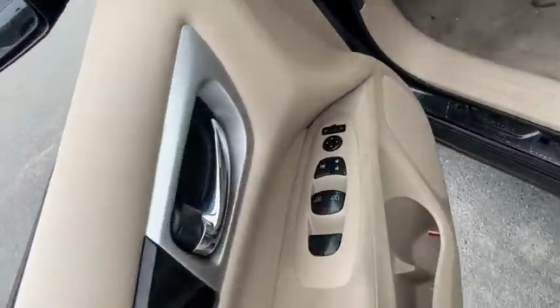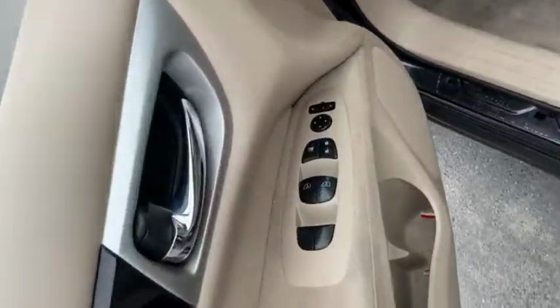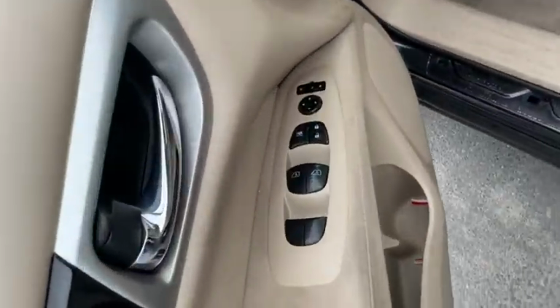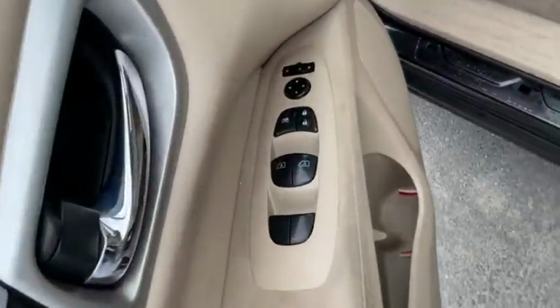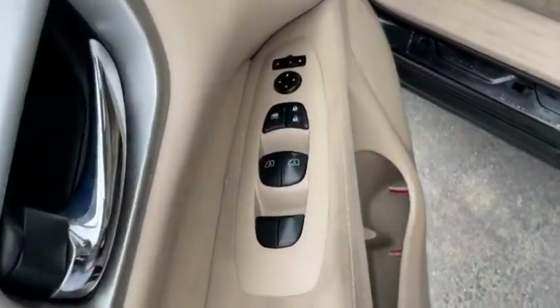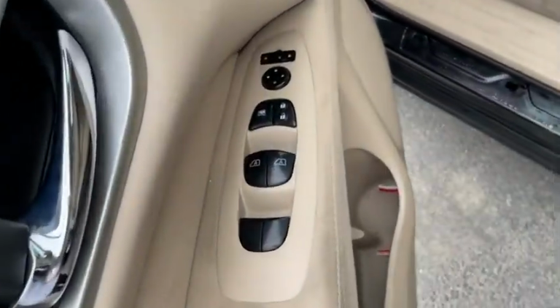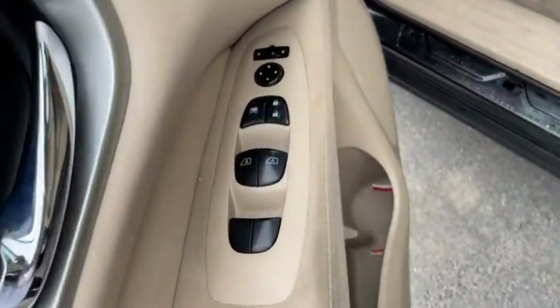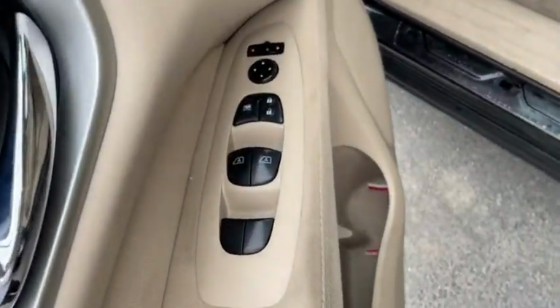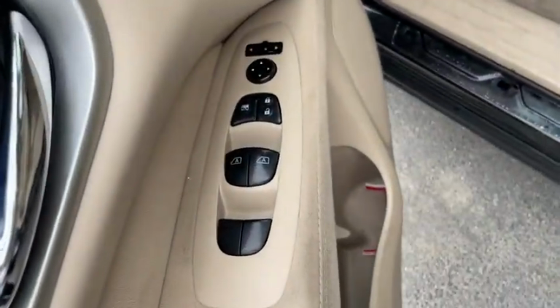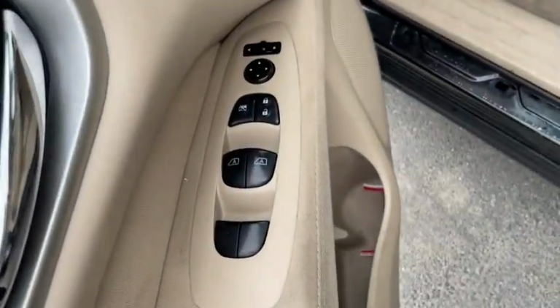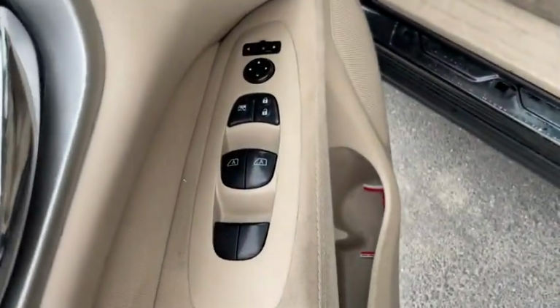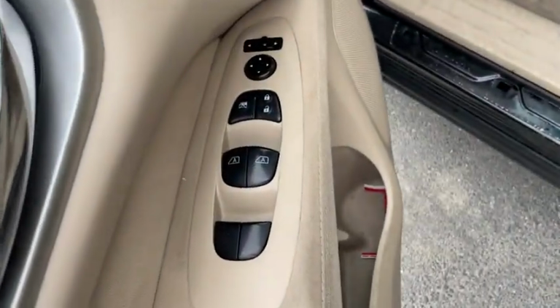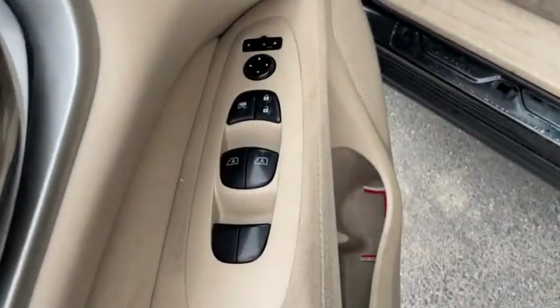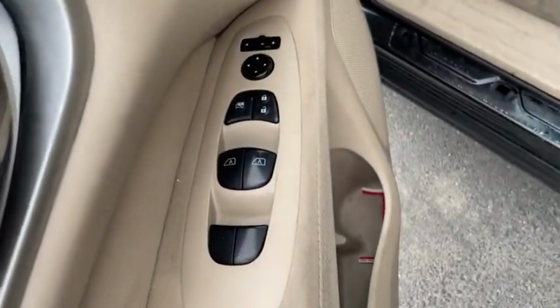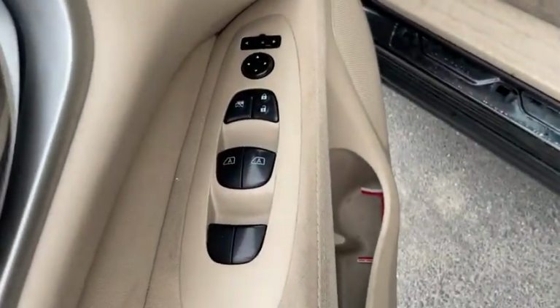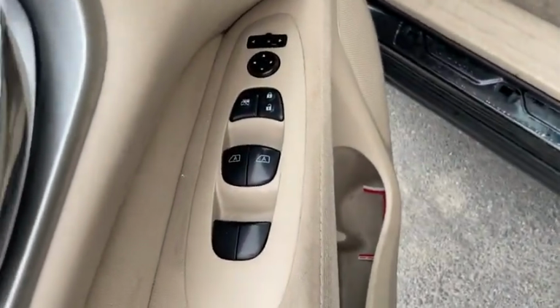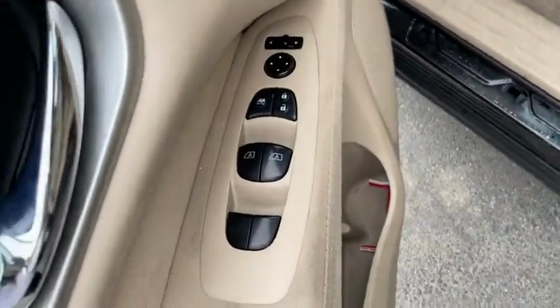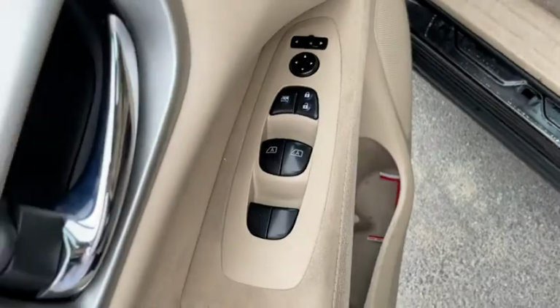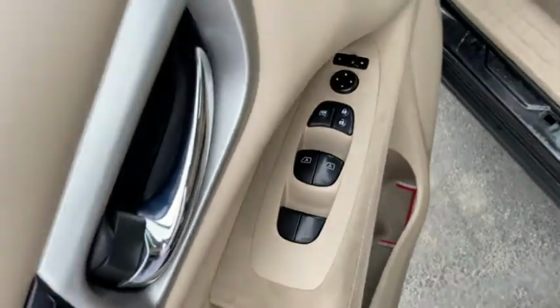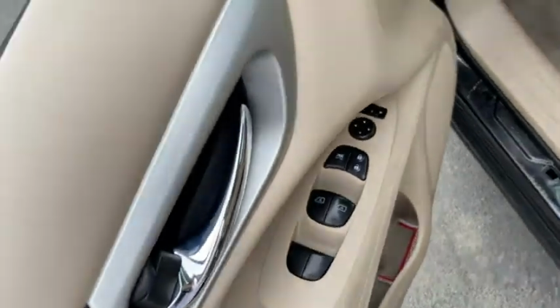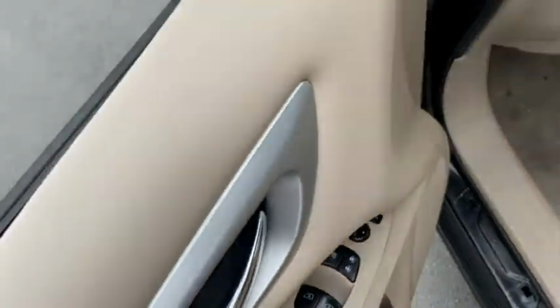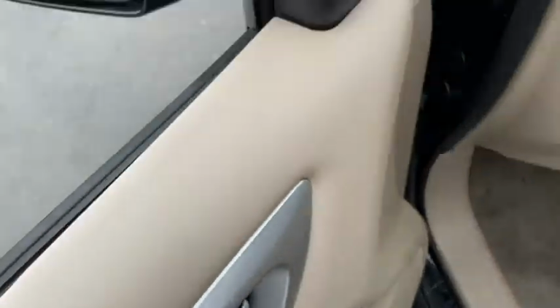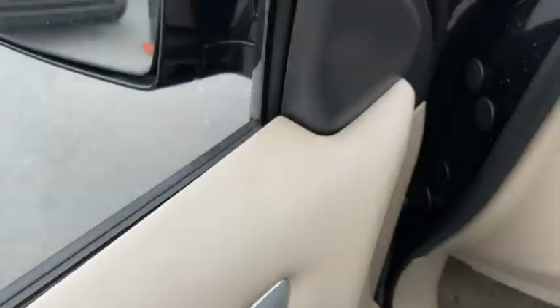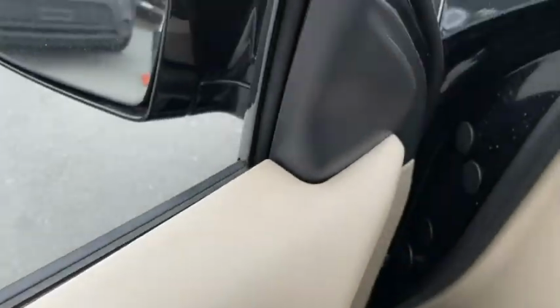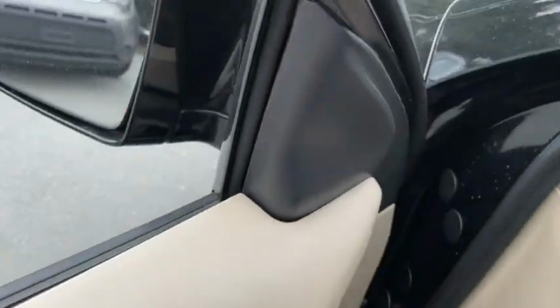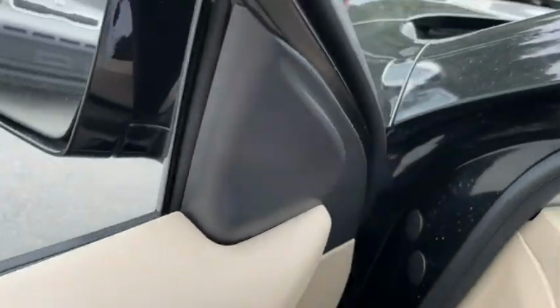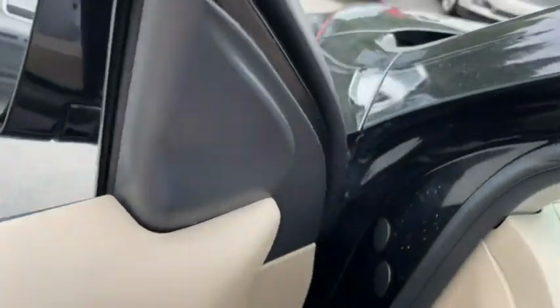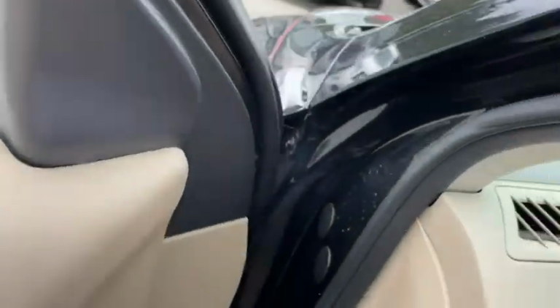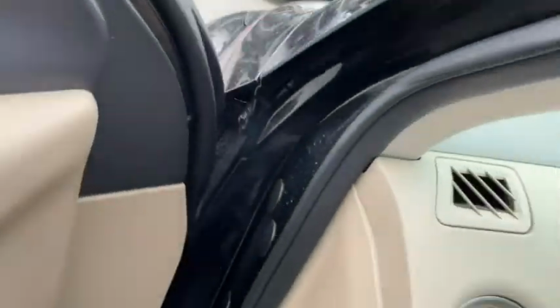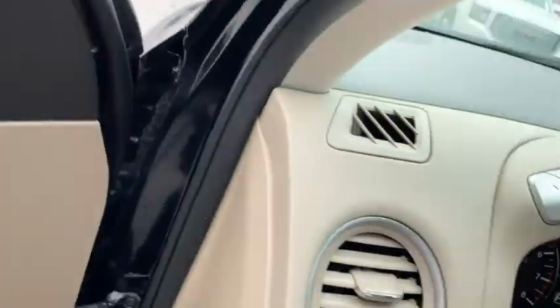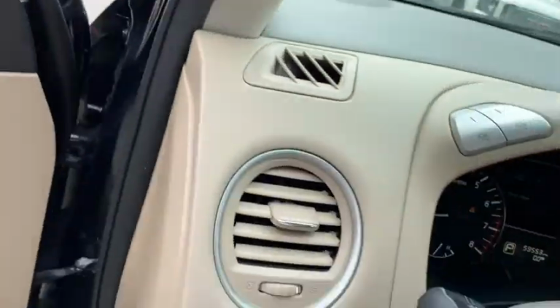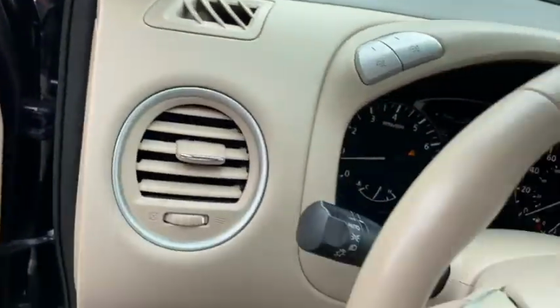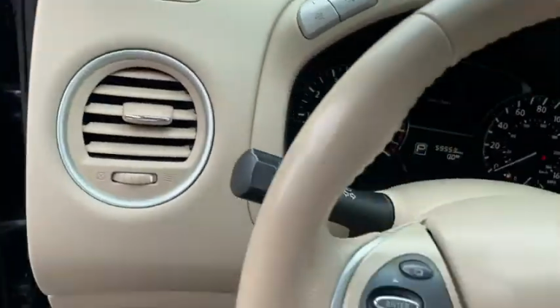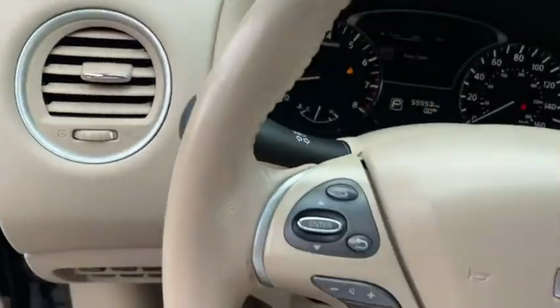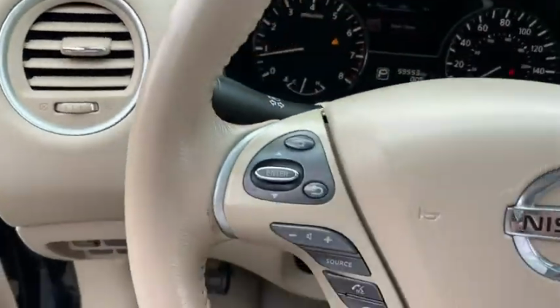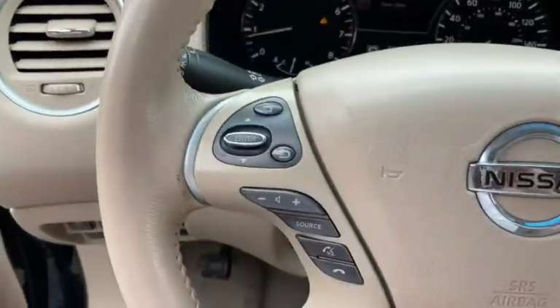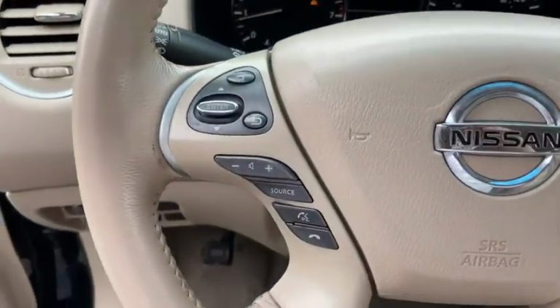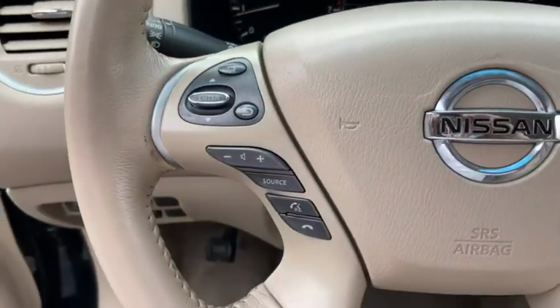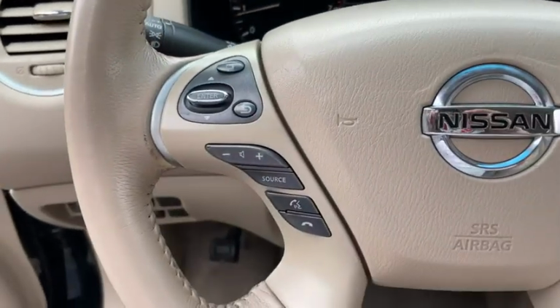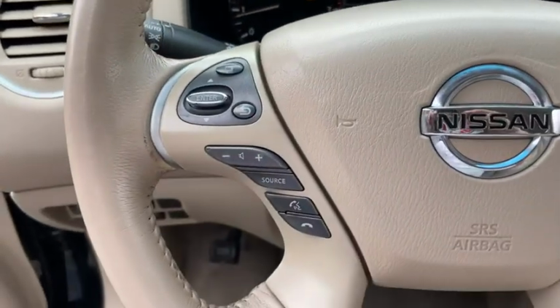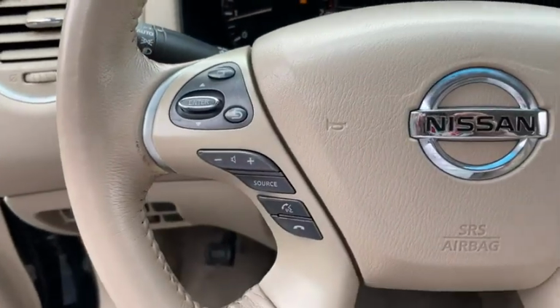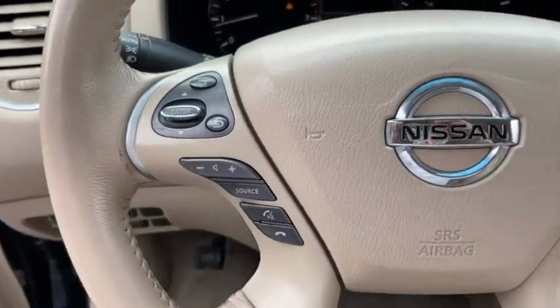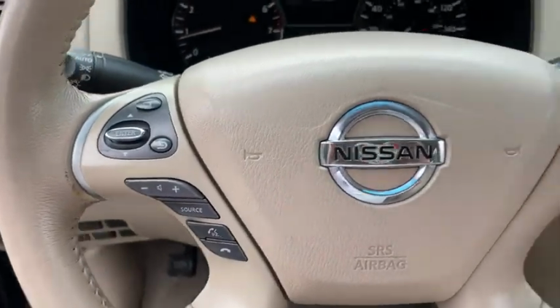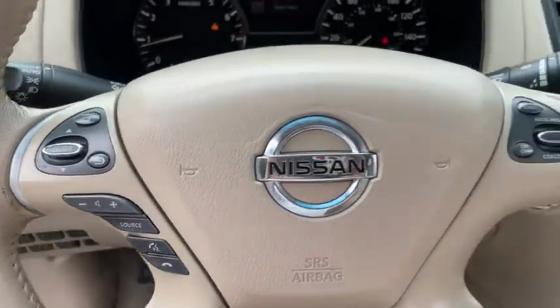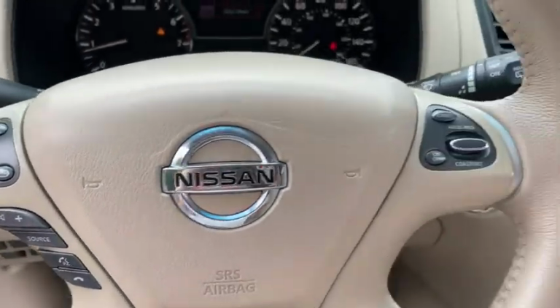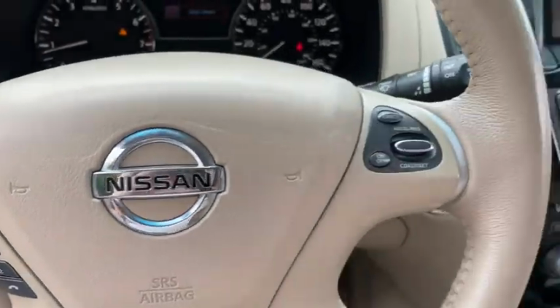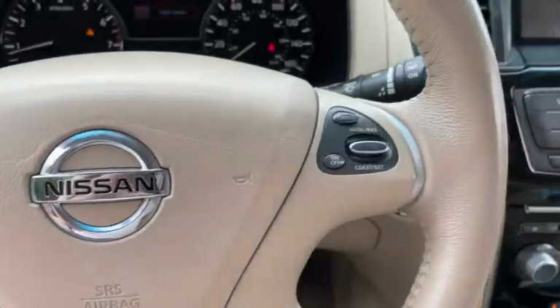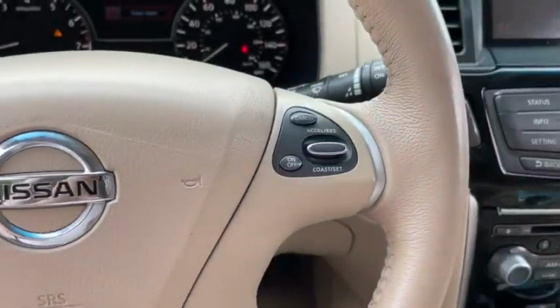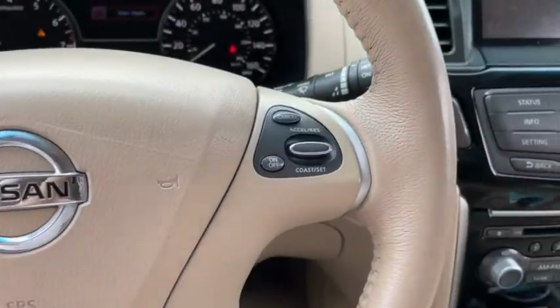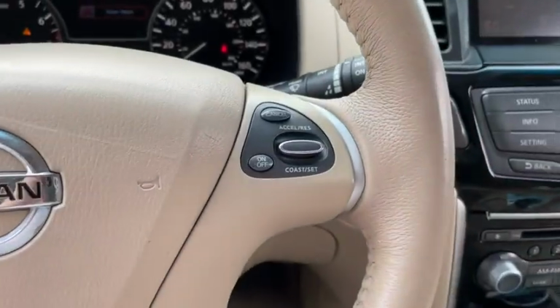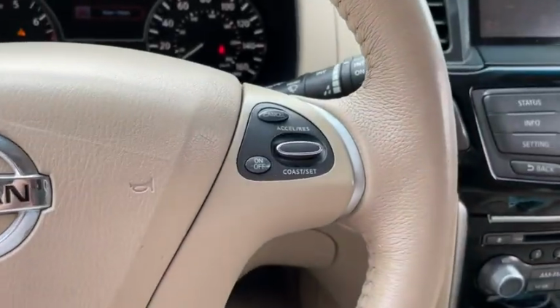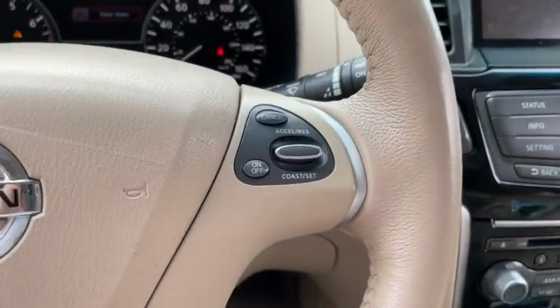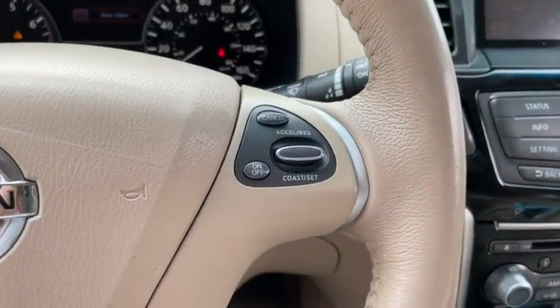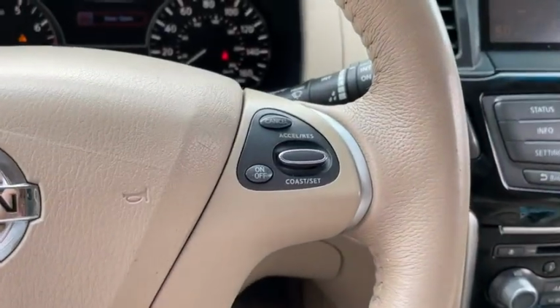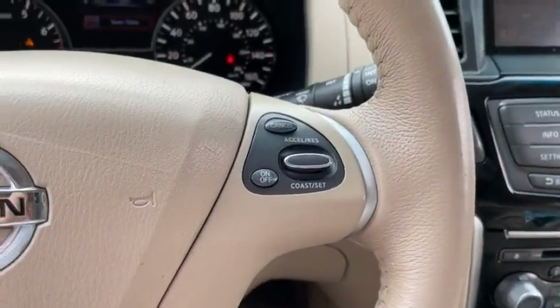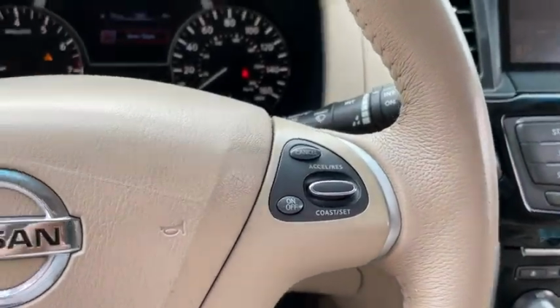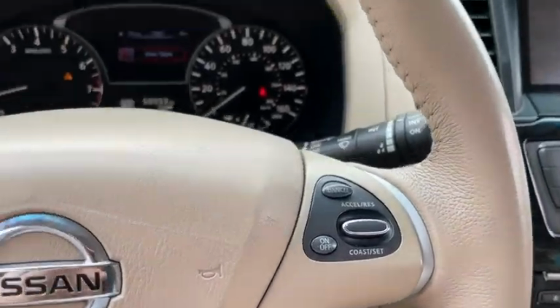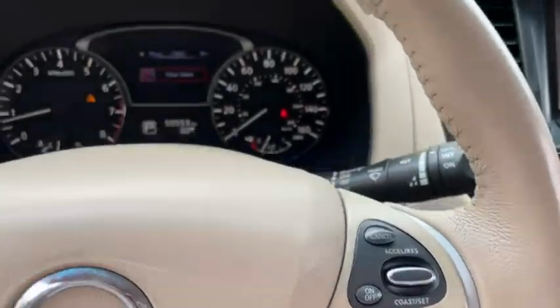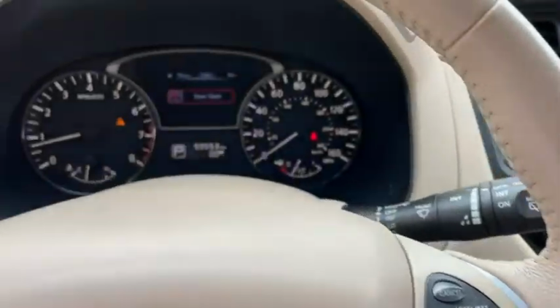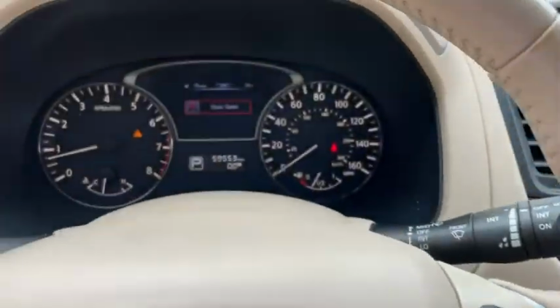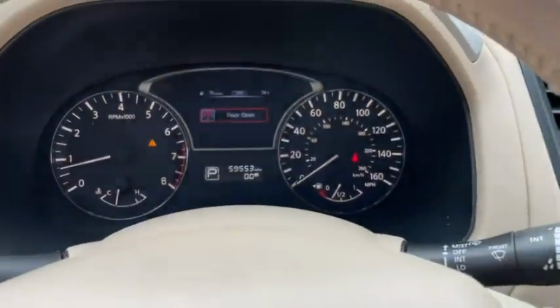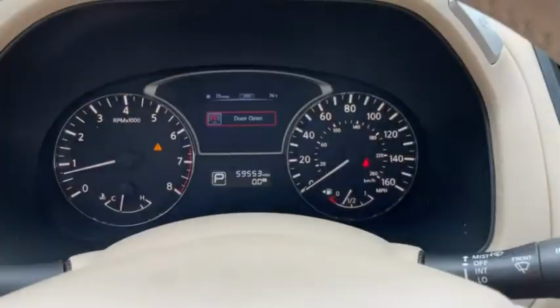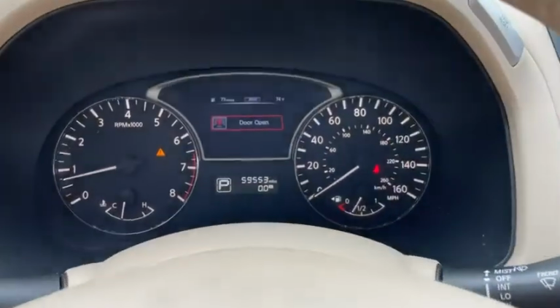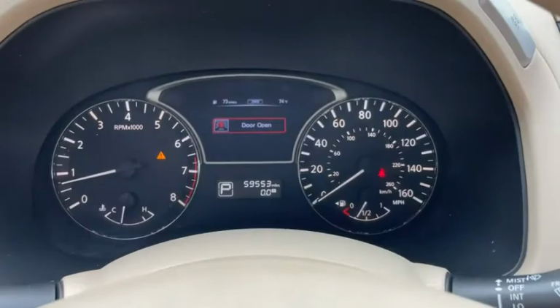This SUV appeals to both truck lovers and car lovers. This vehicle has less than 60,000 miles.